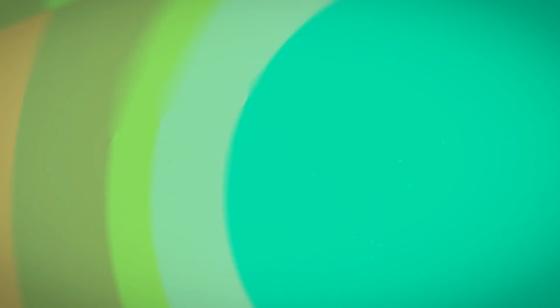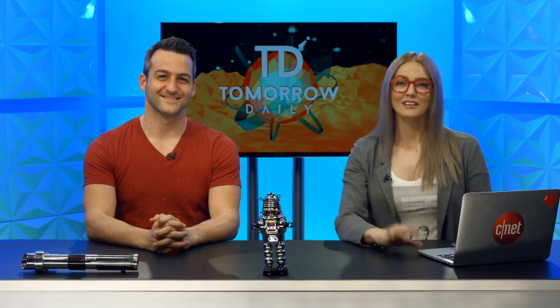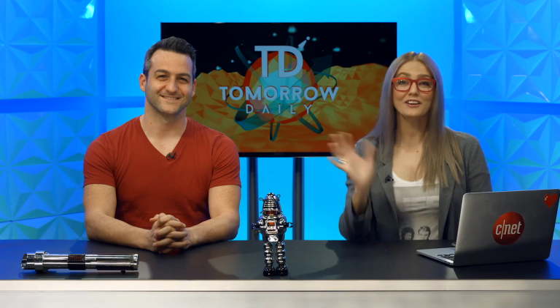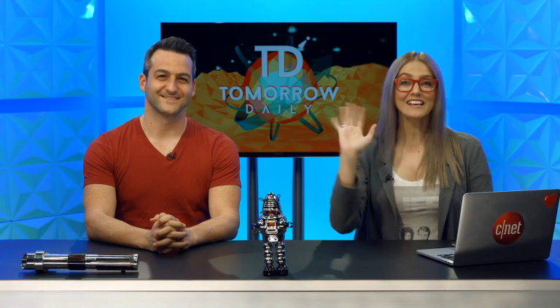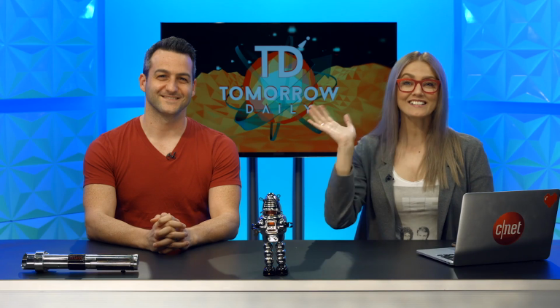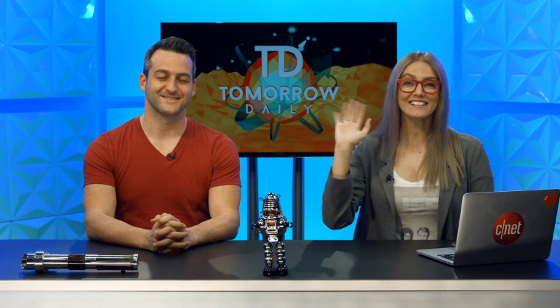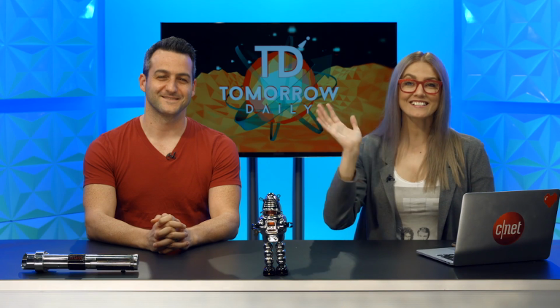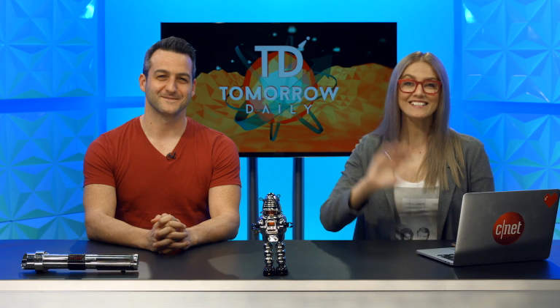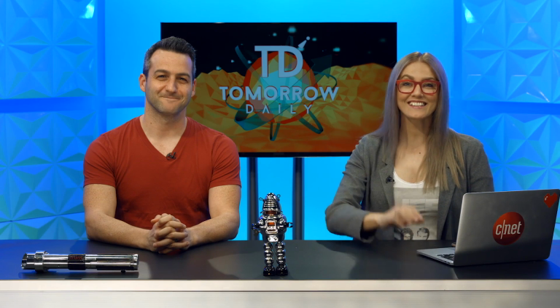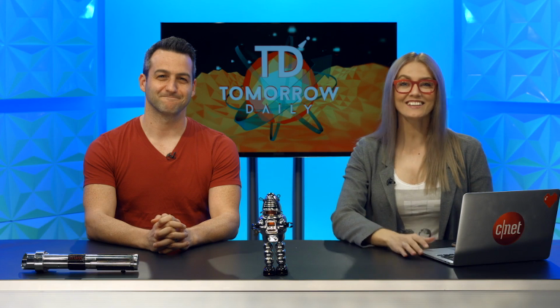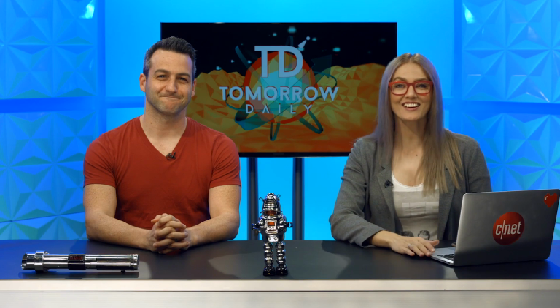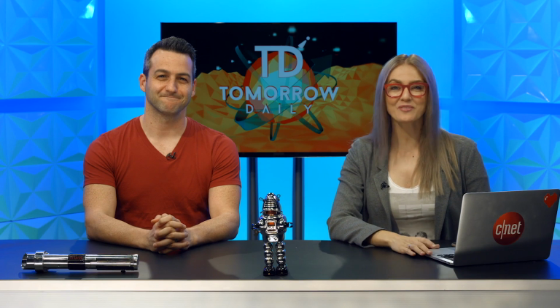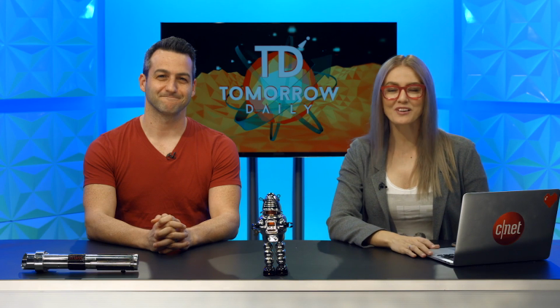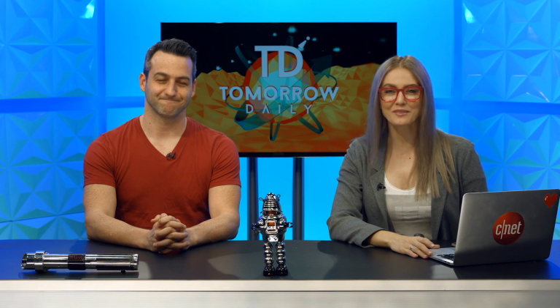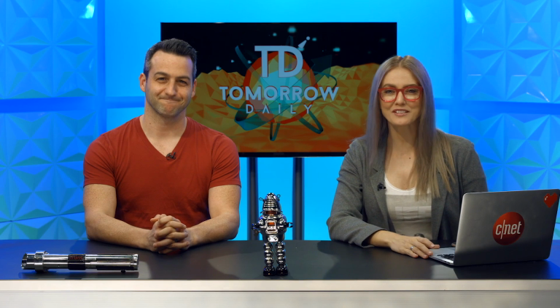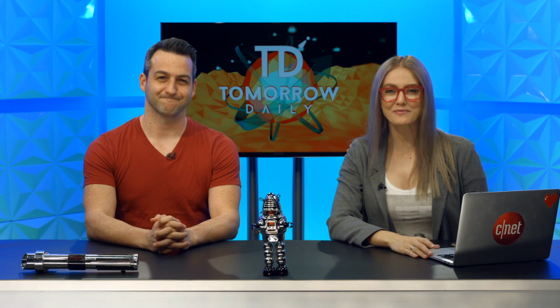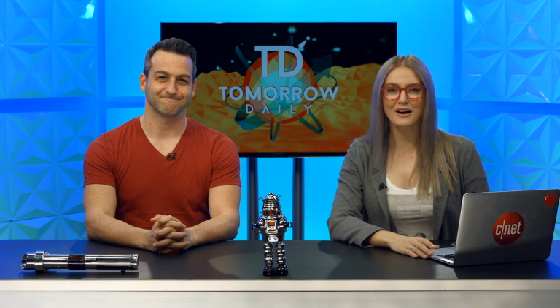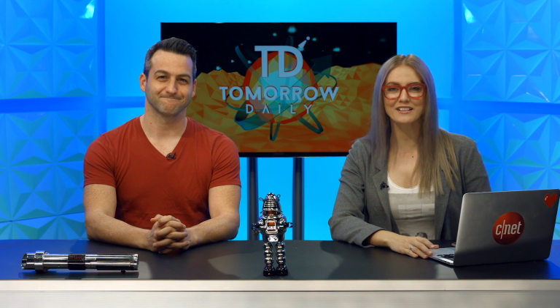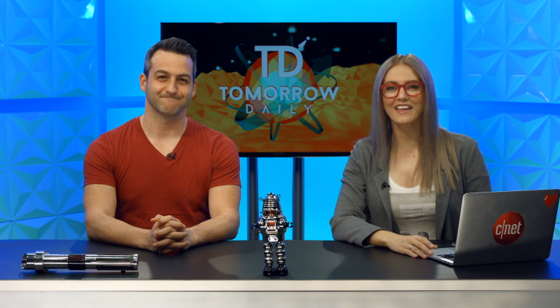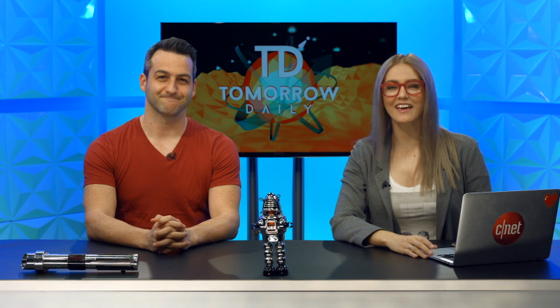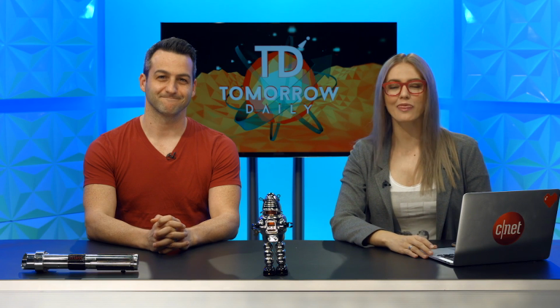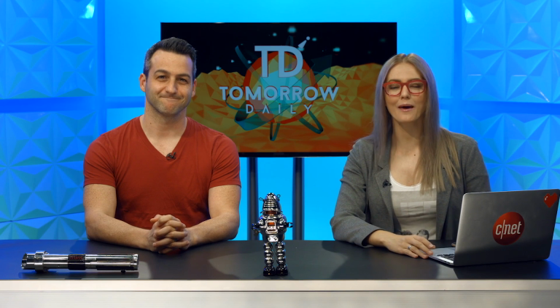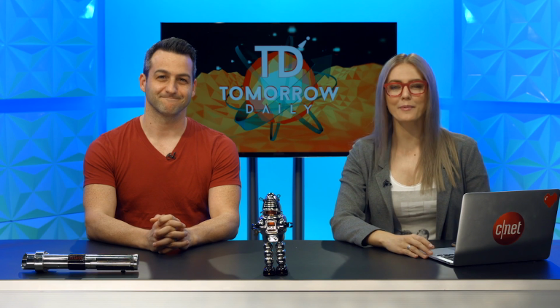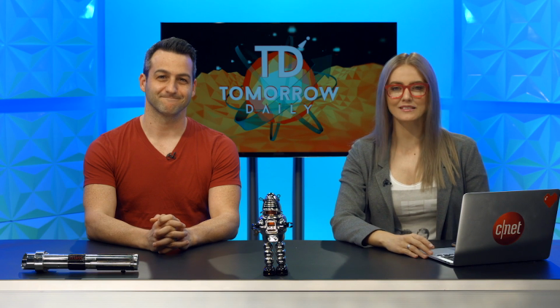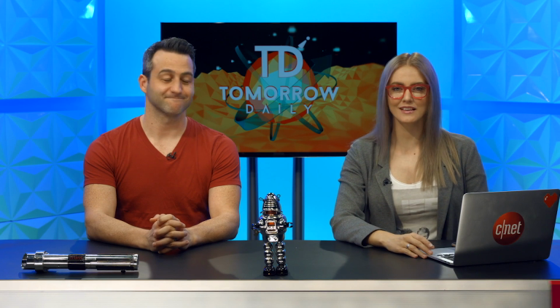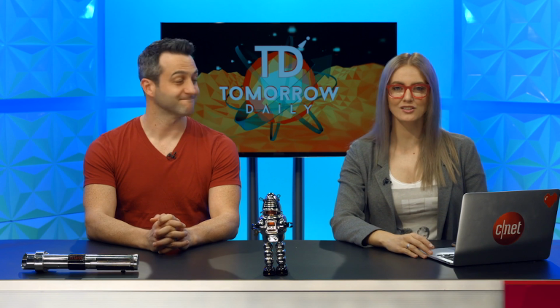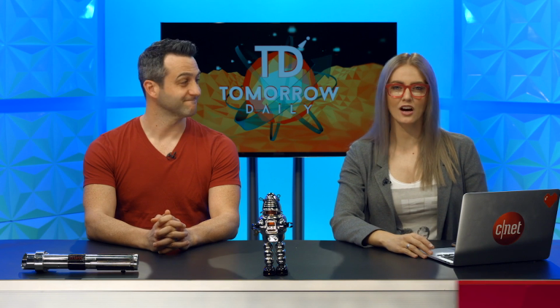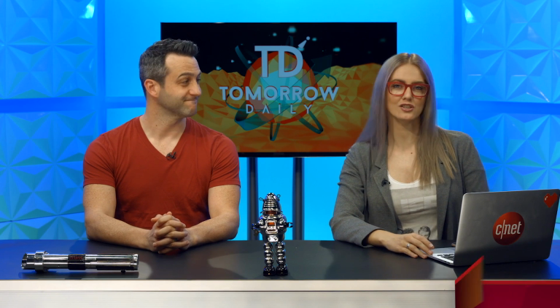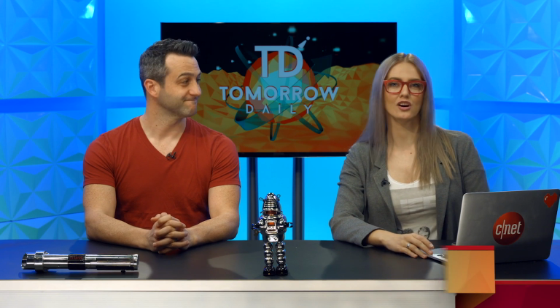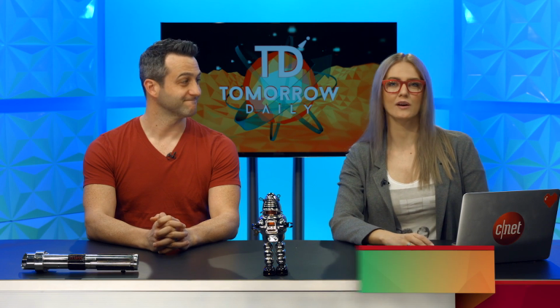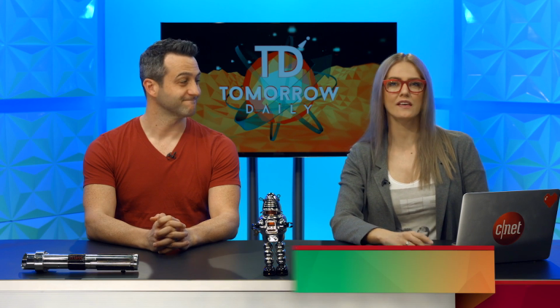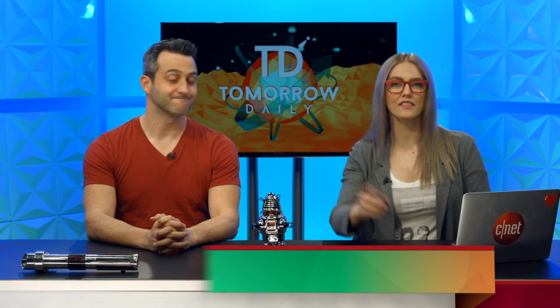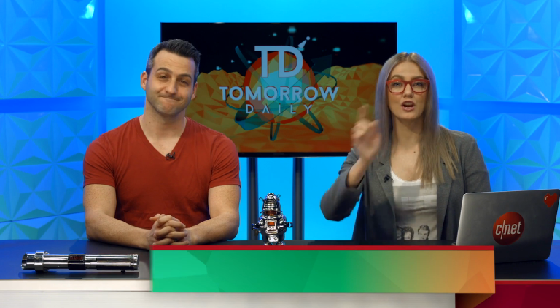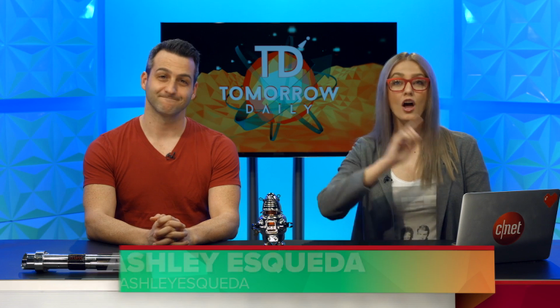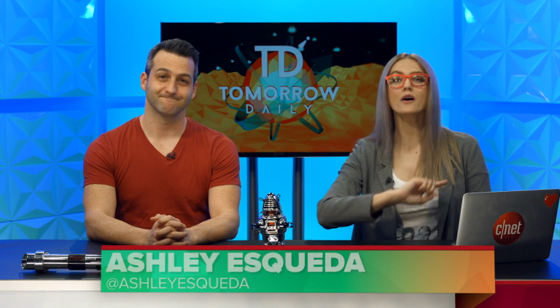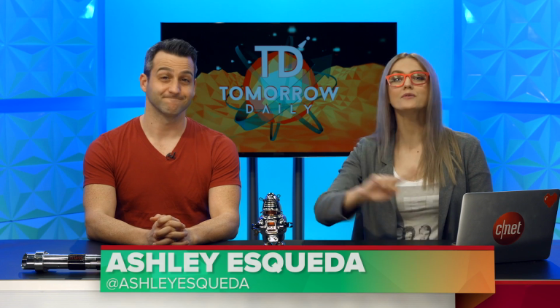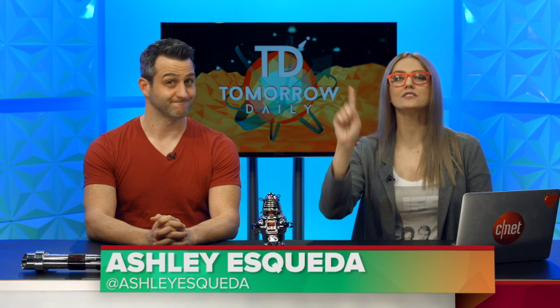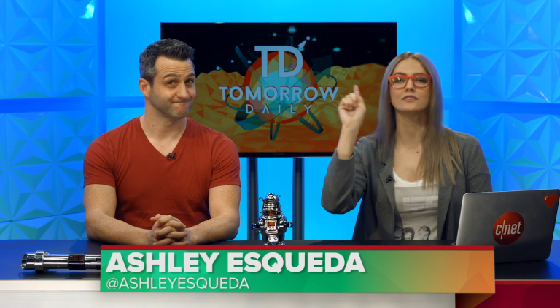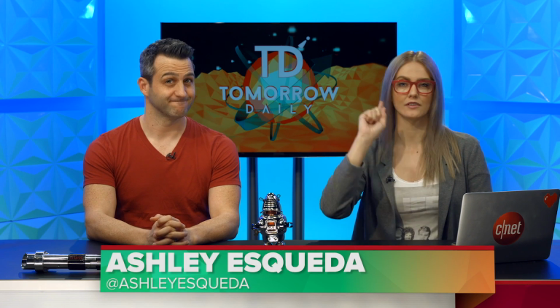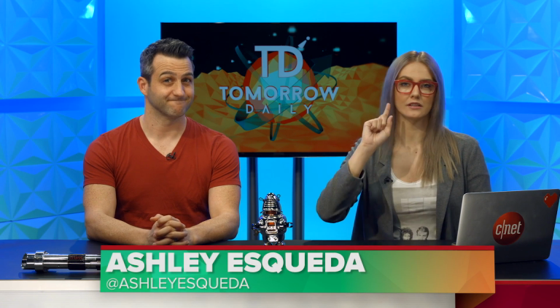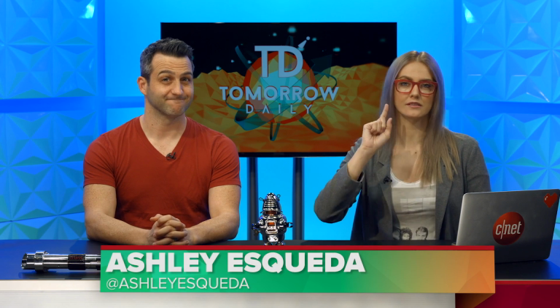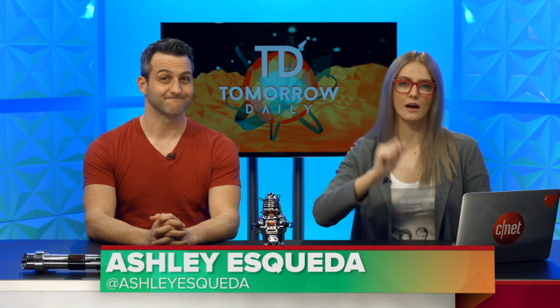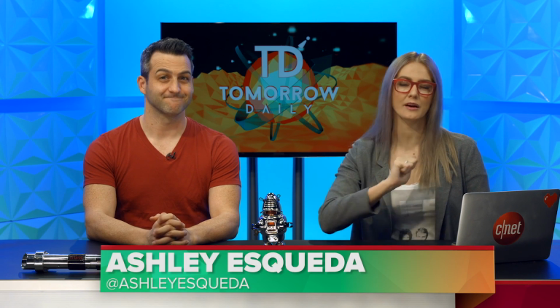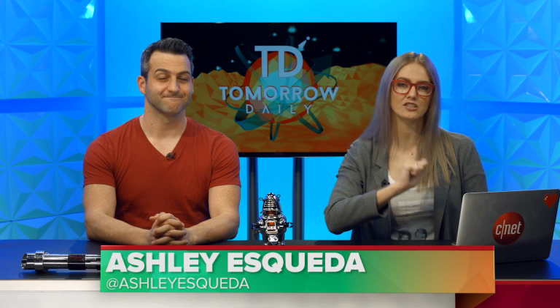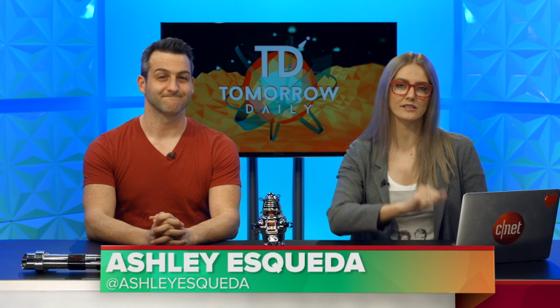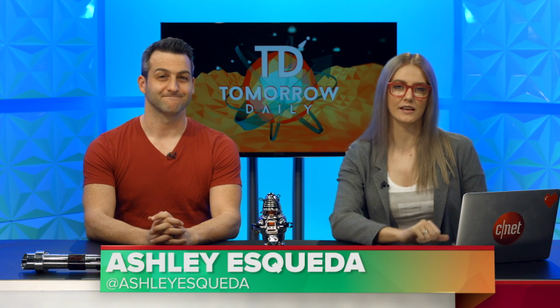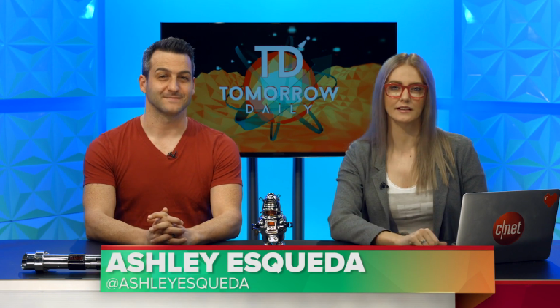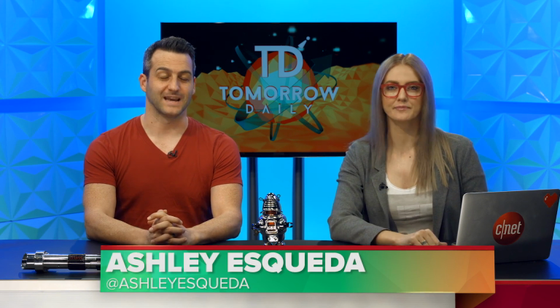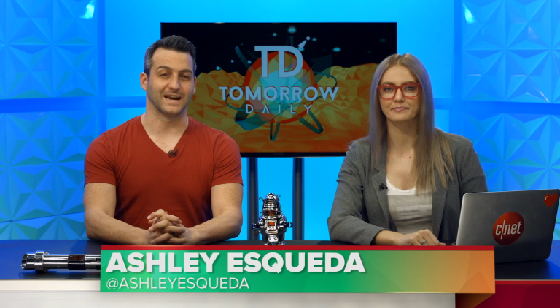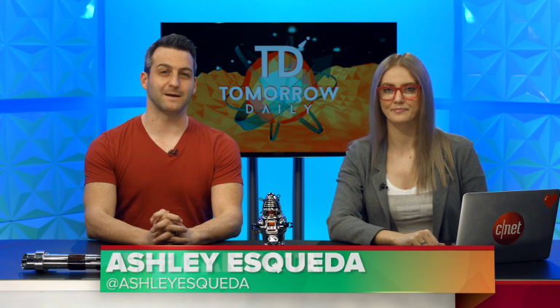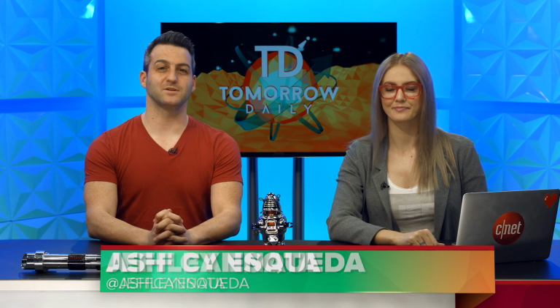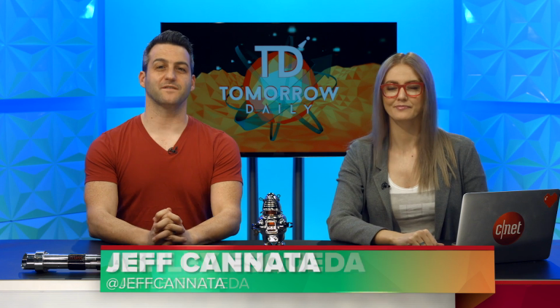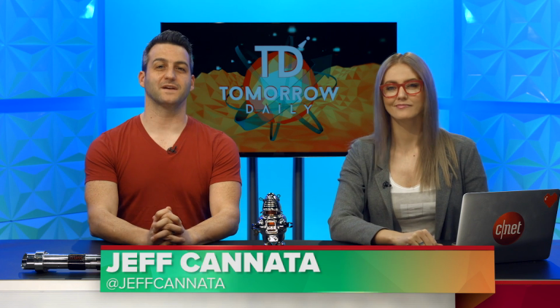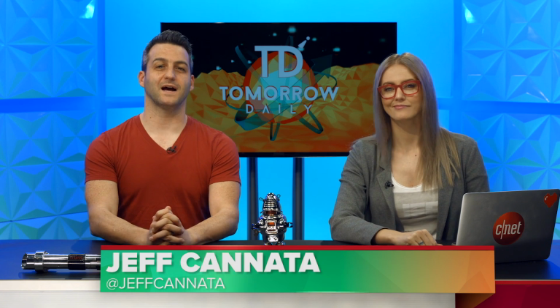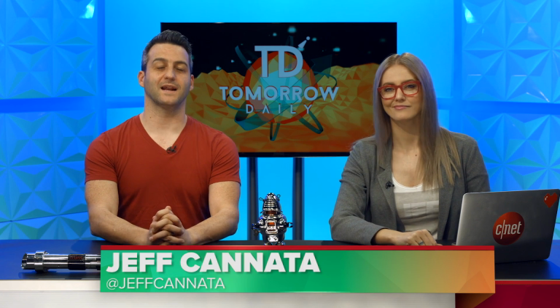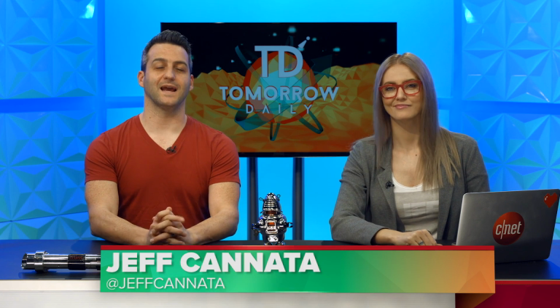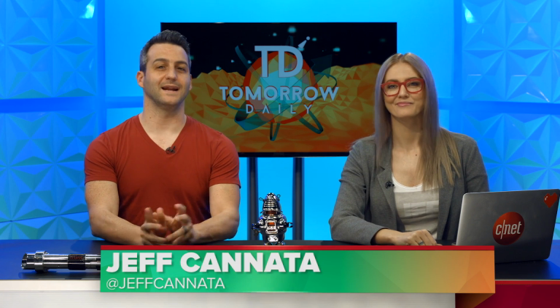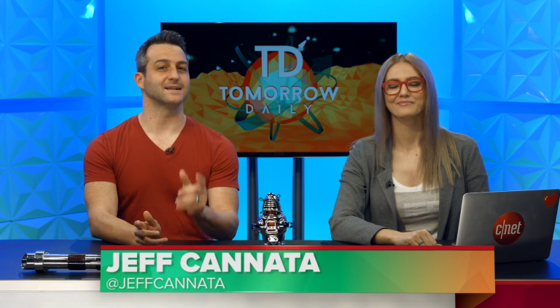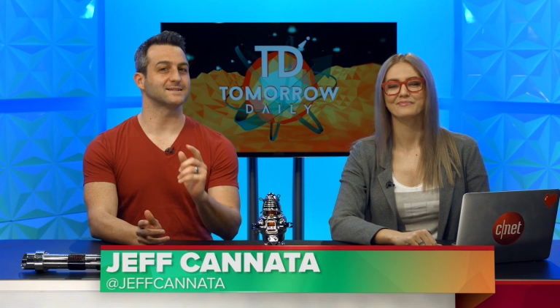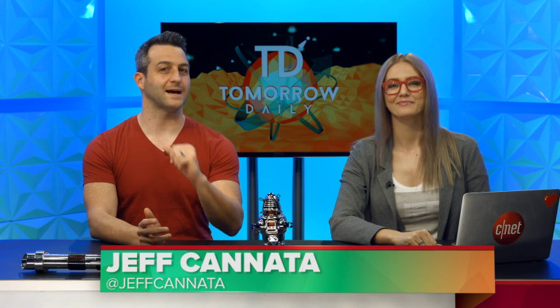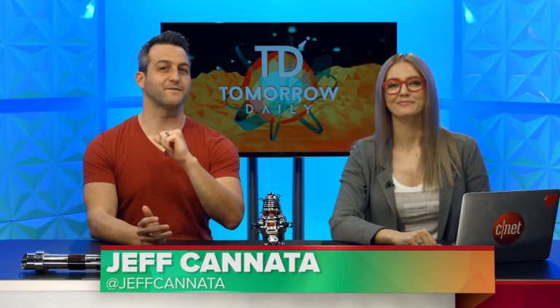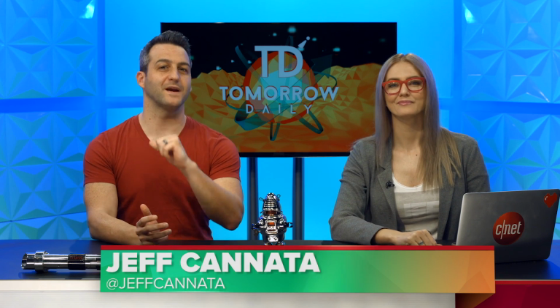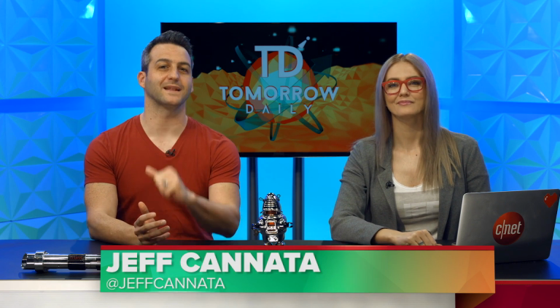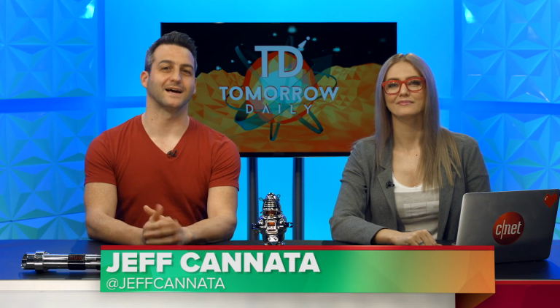Greetings citizens of the internet, welcome to Tomorrow Daily, the best geek talk show in the known universe. I'm Ashley Eskeva, and I'm Jeff Cannata, and it is time for headlines.